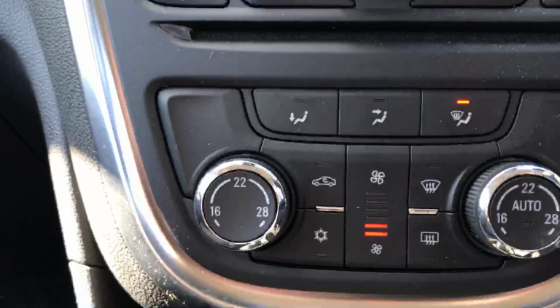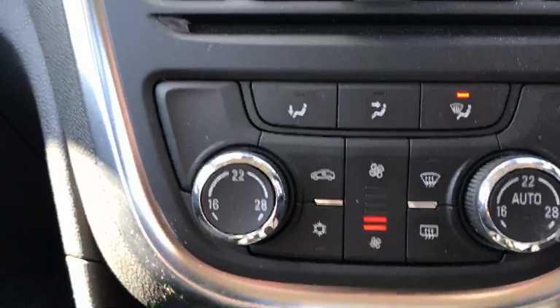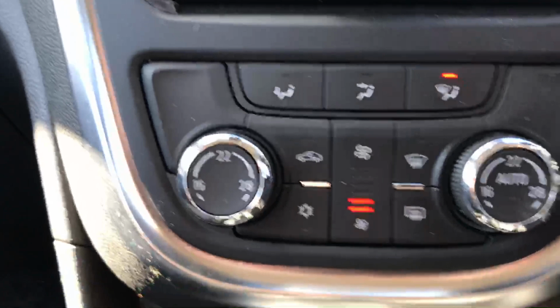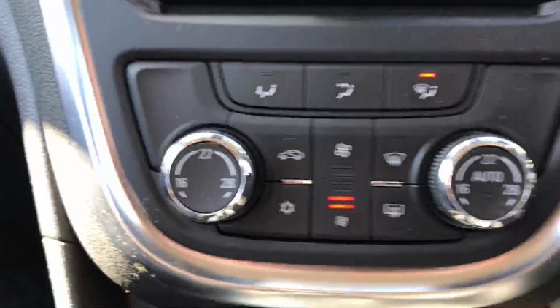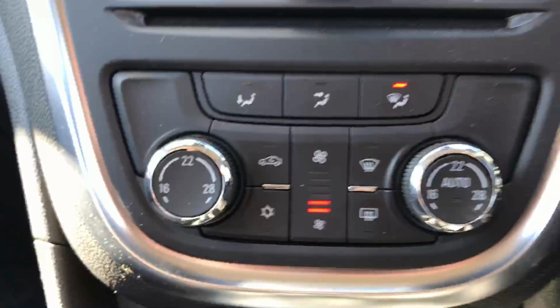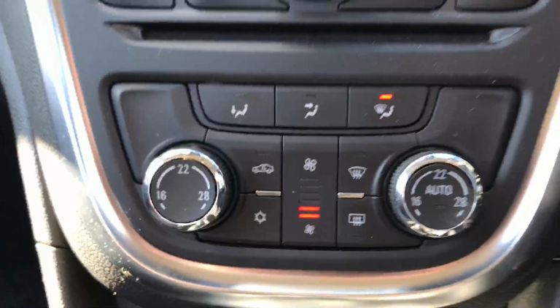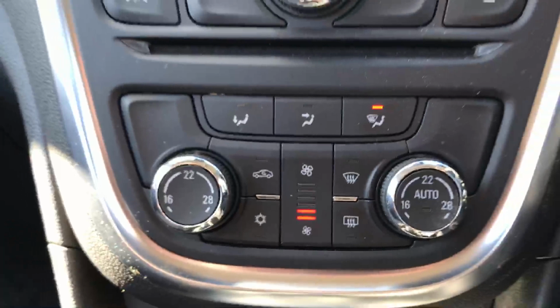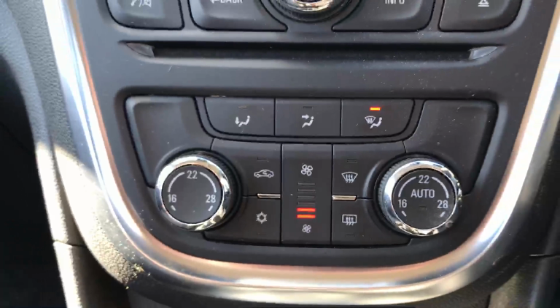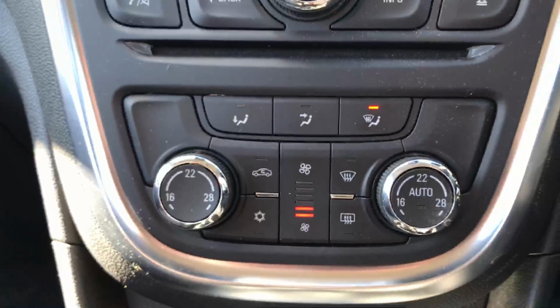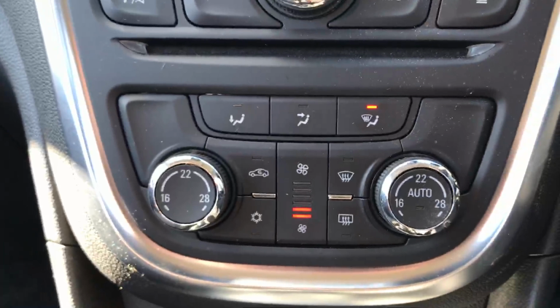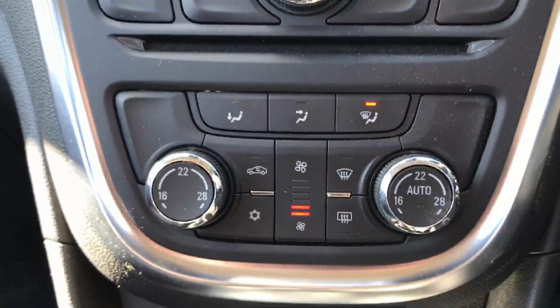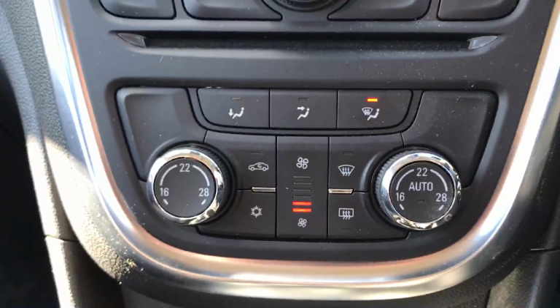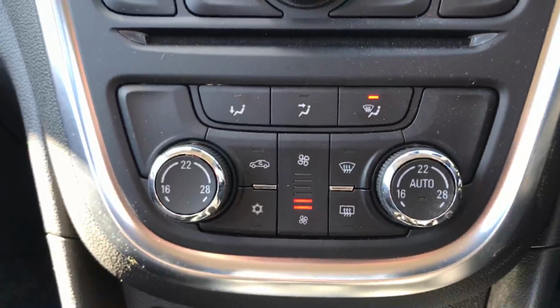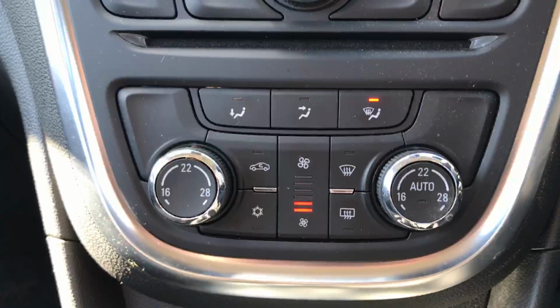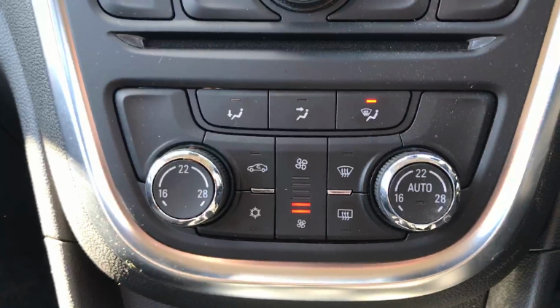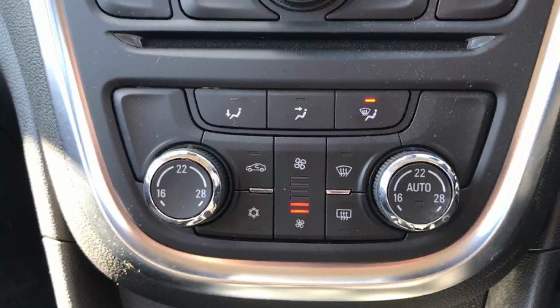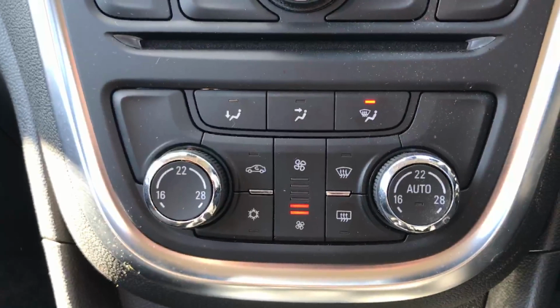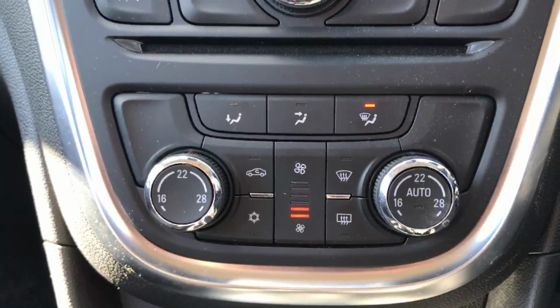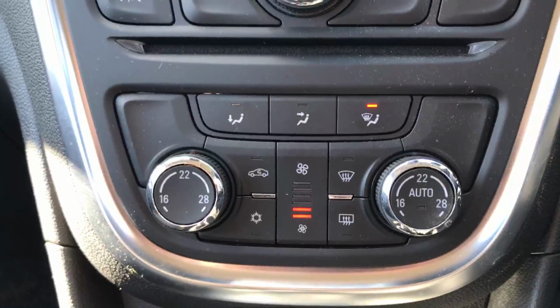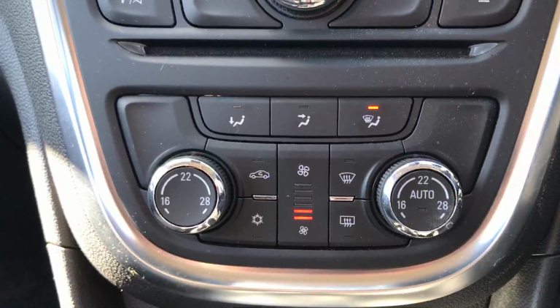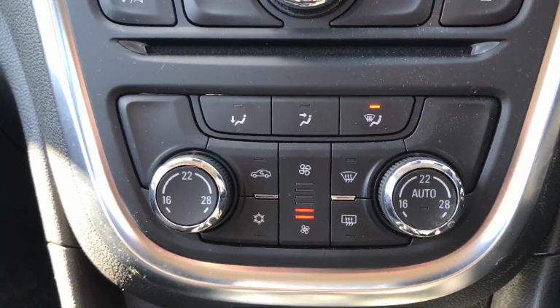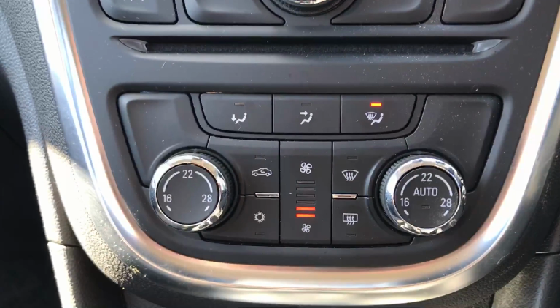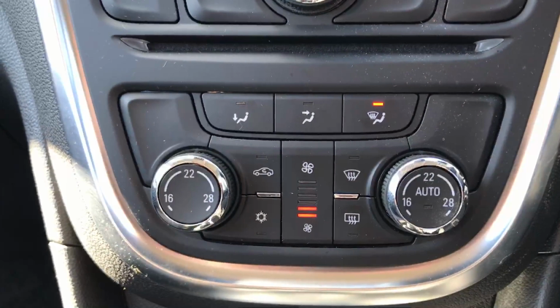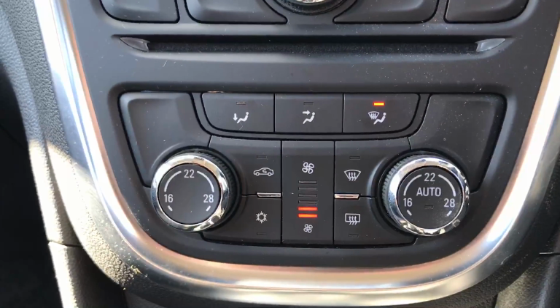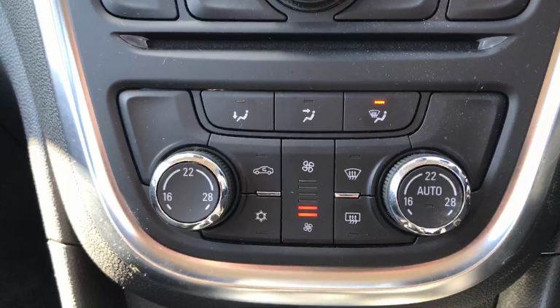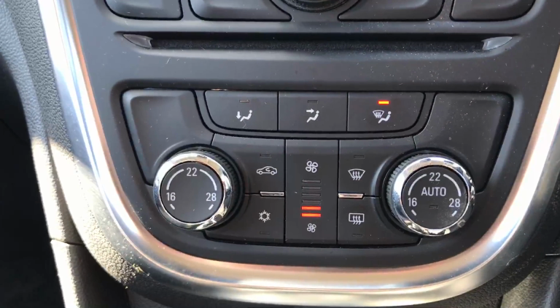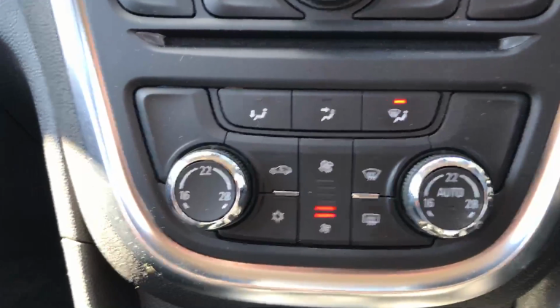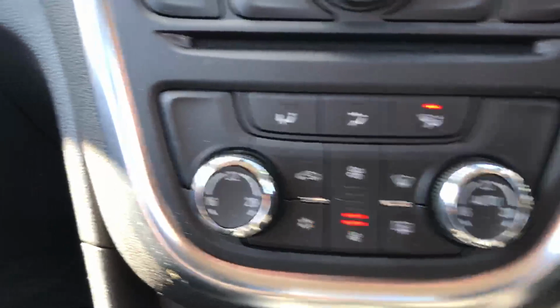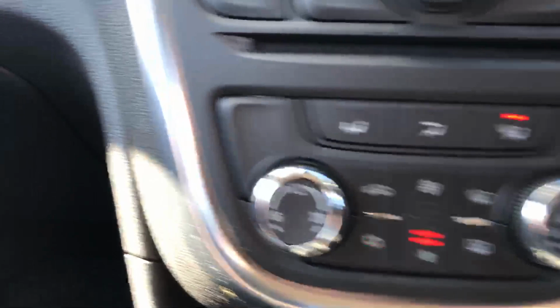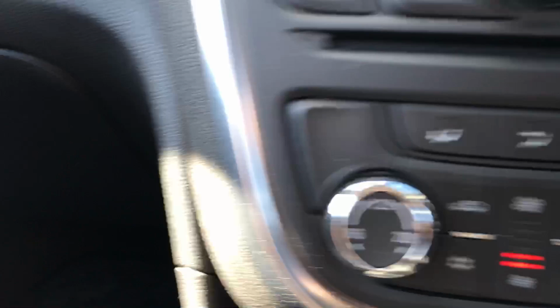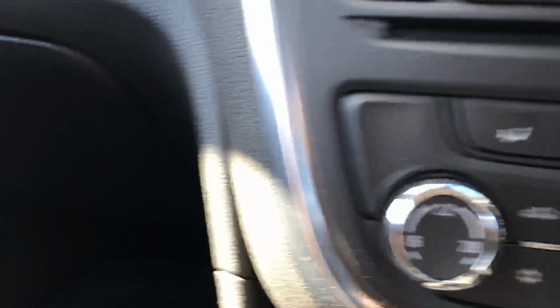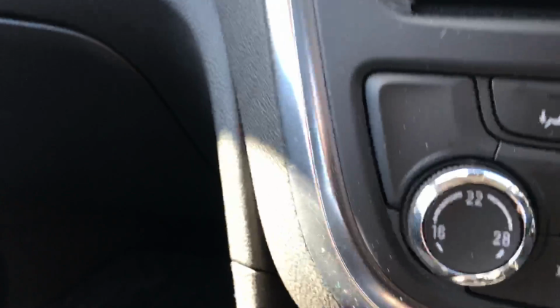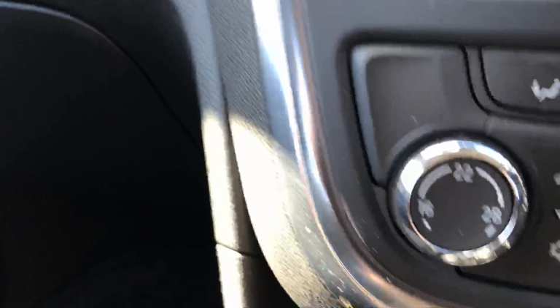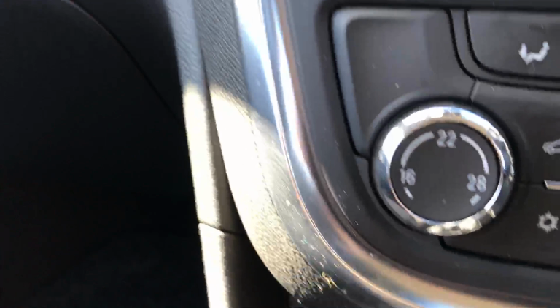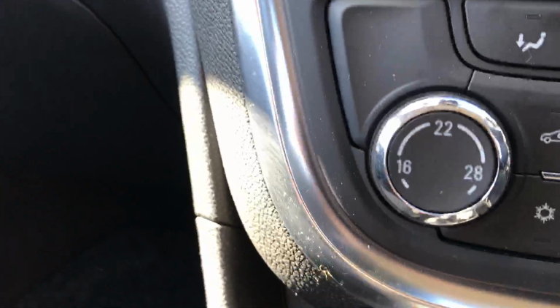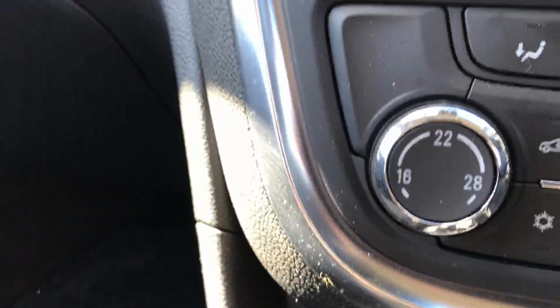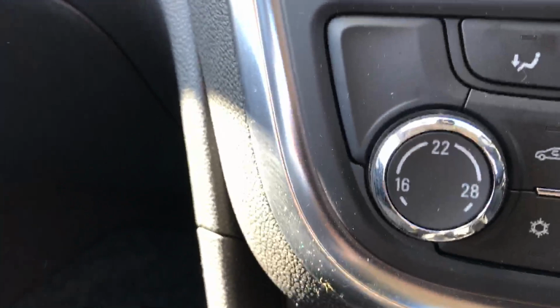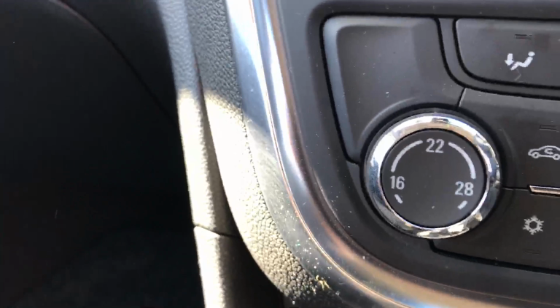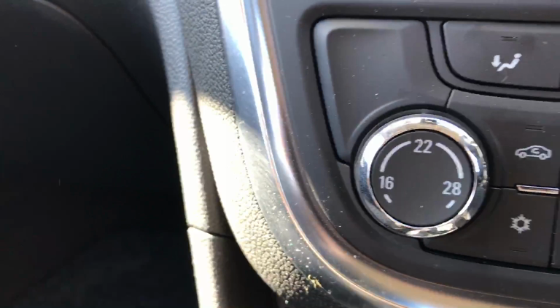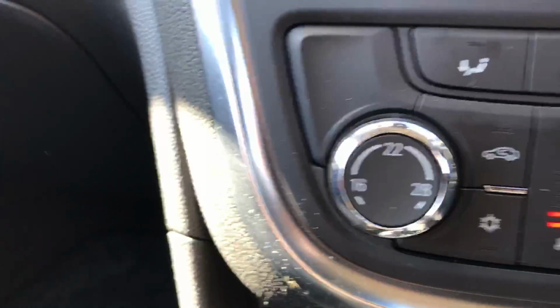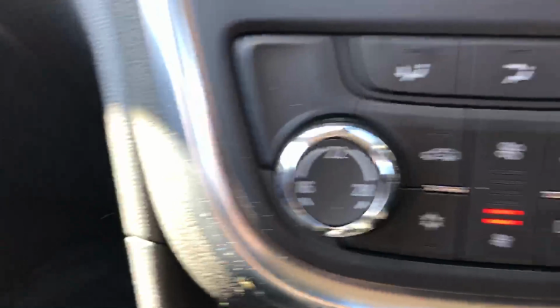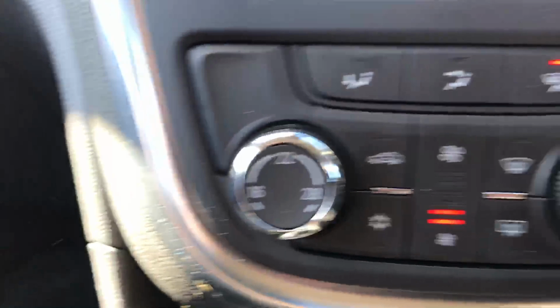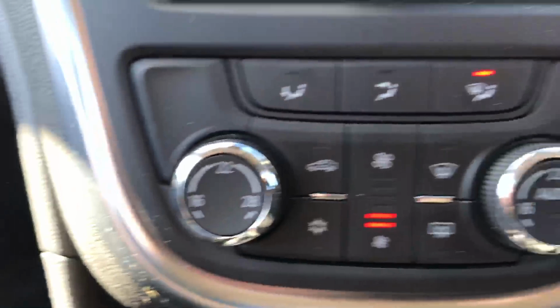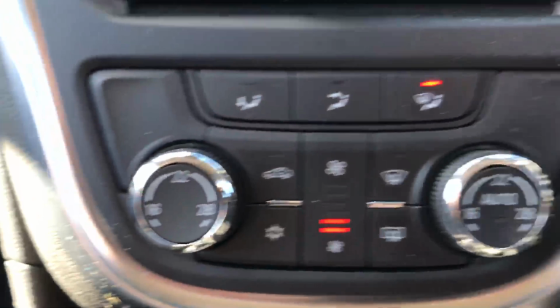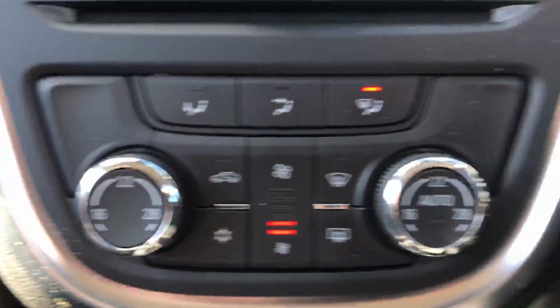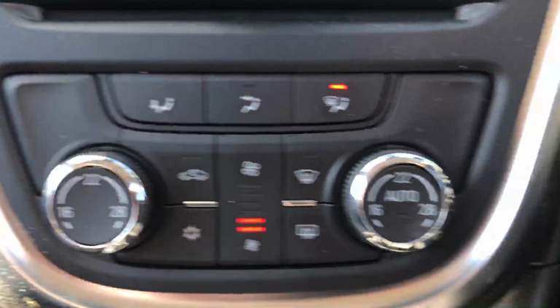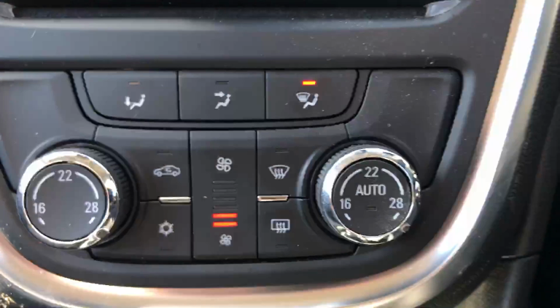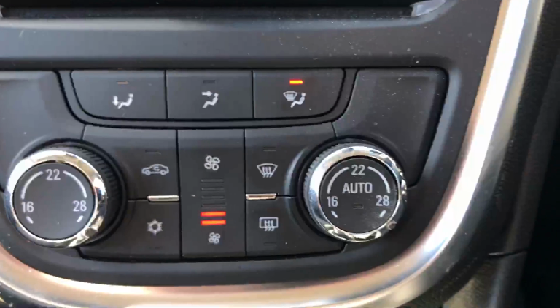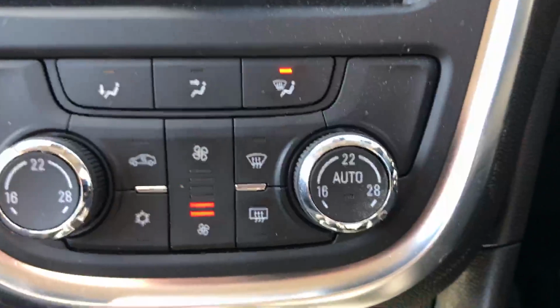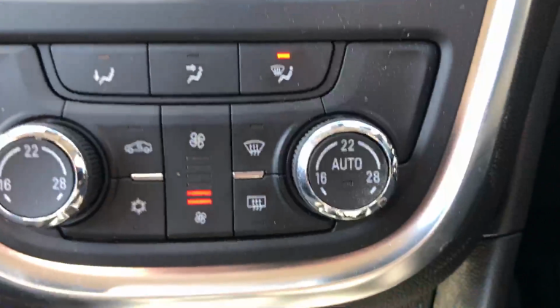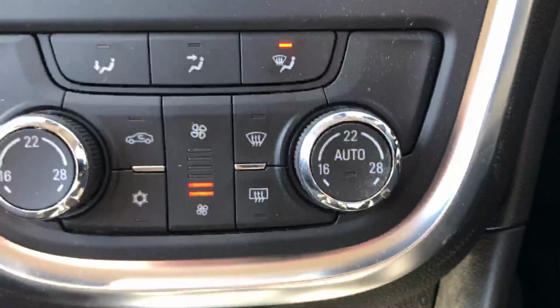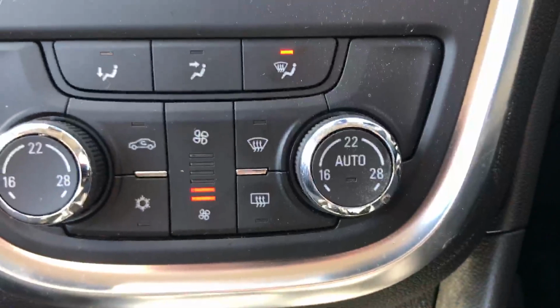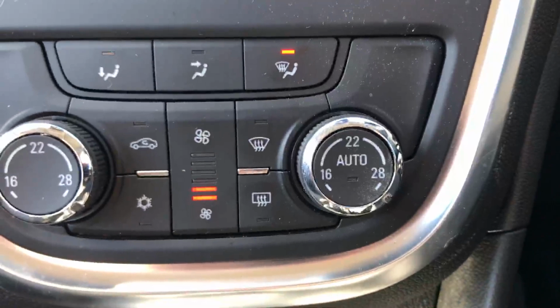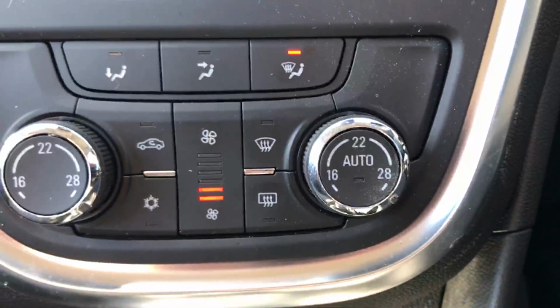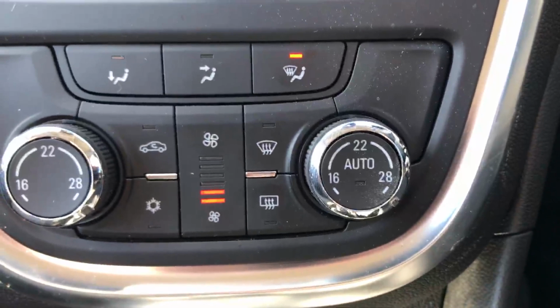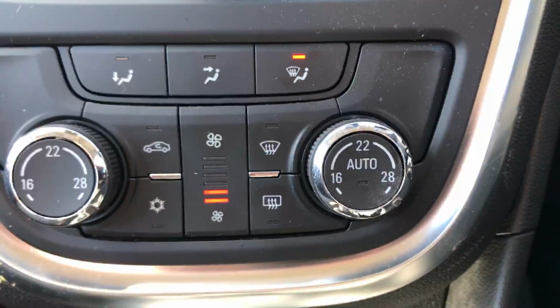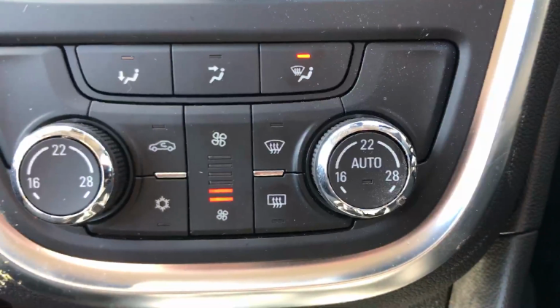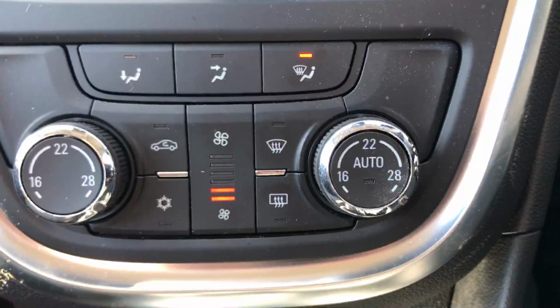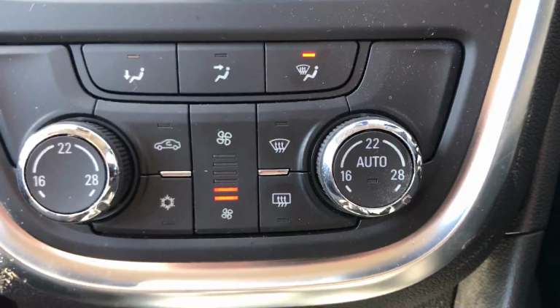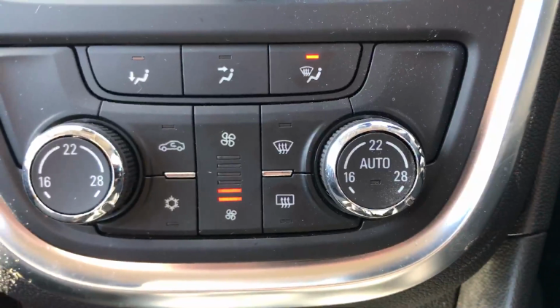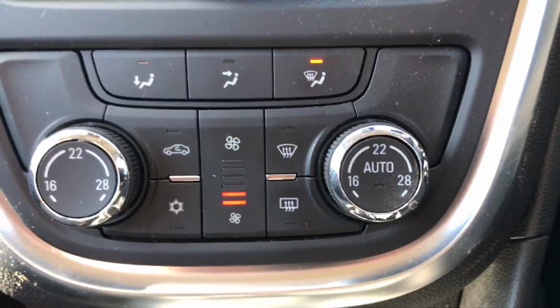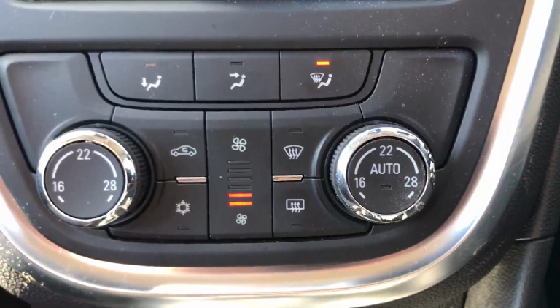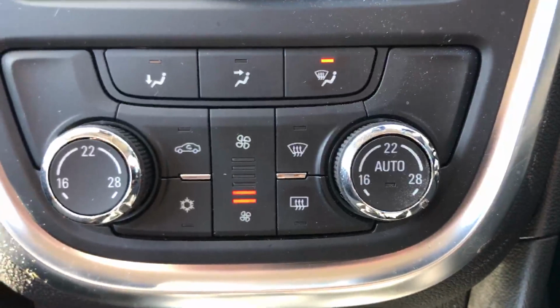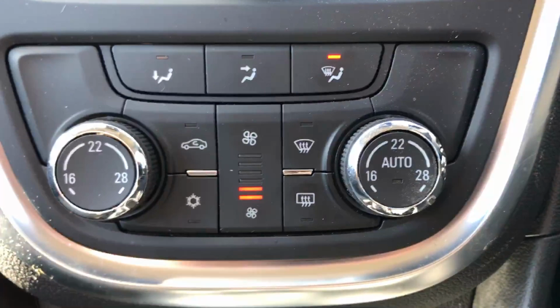A bit further down we have the dual-zone climate control air conditioning, so you can set a different temperature on the passenger side compared to the driver's side.